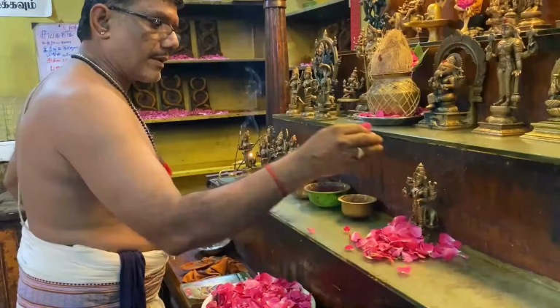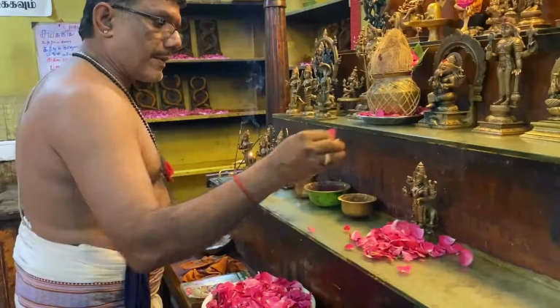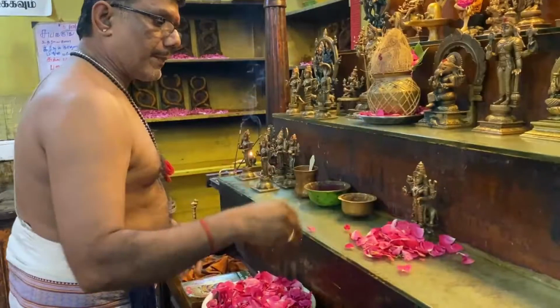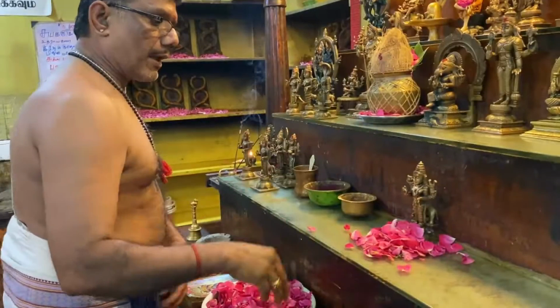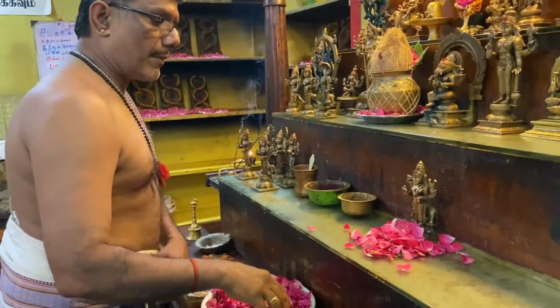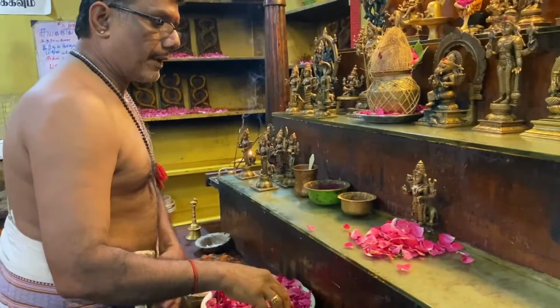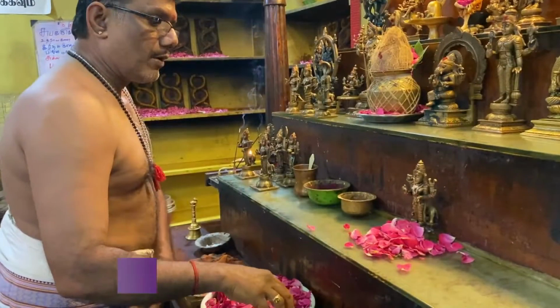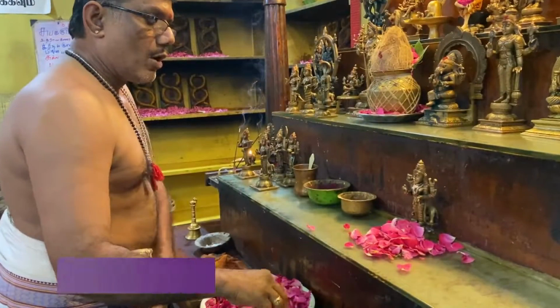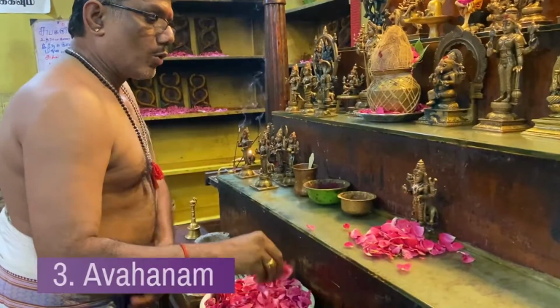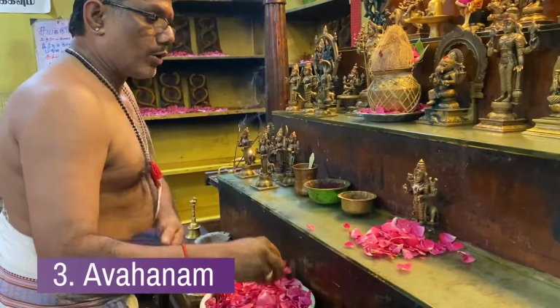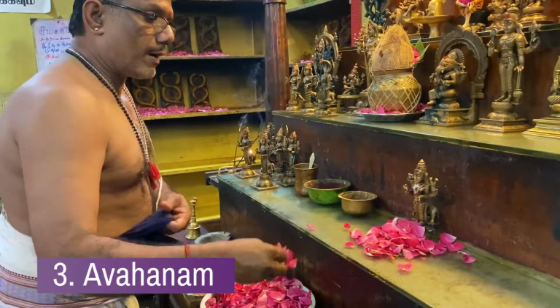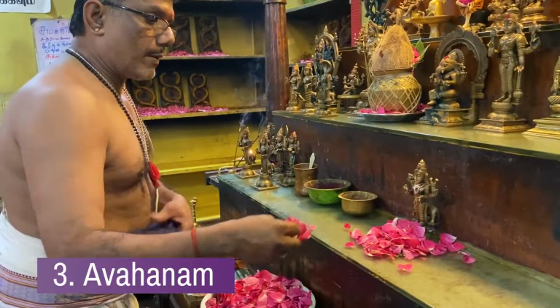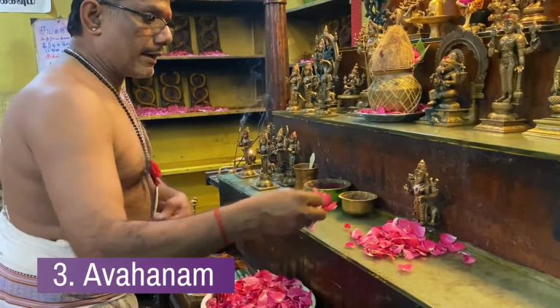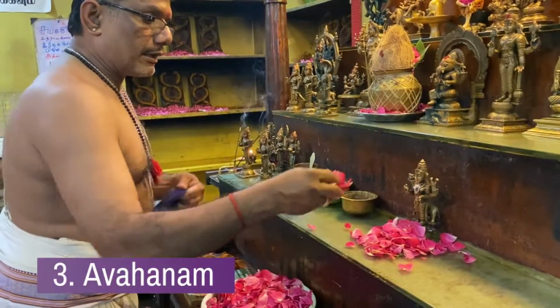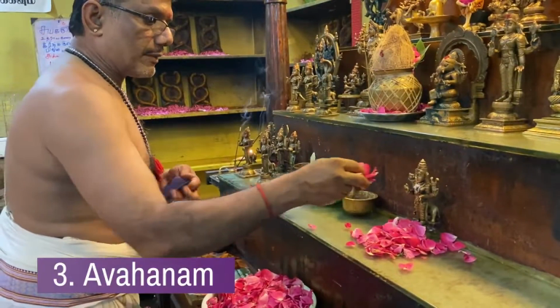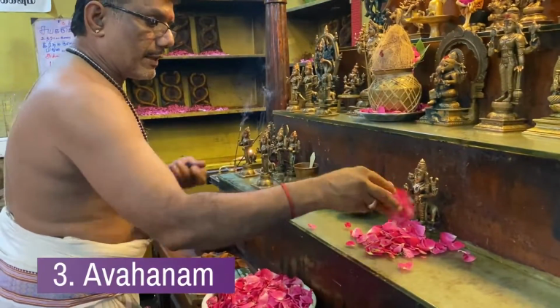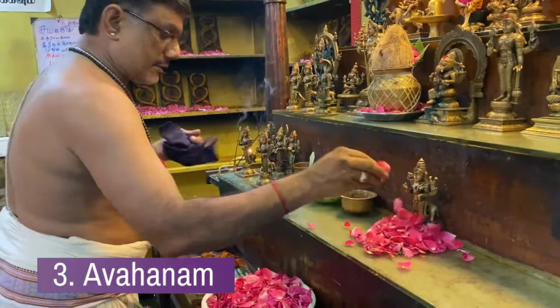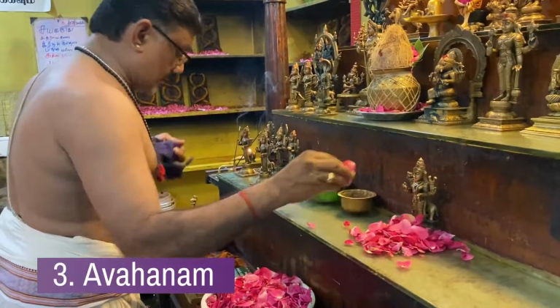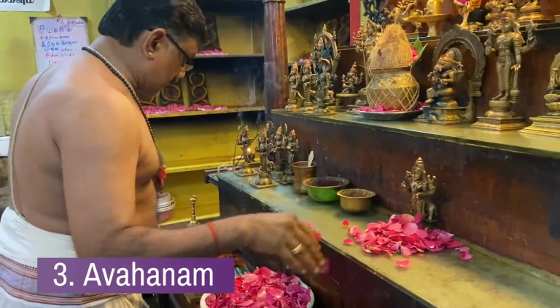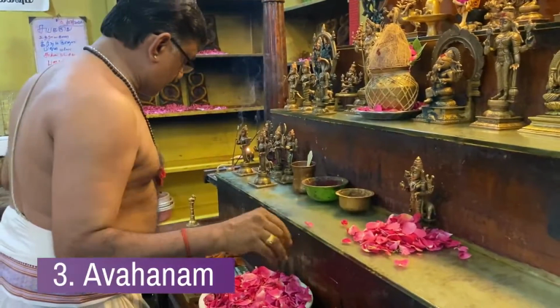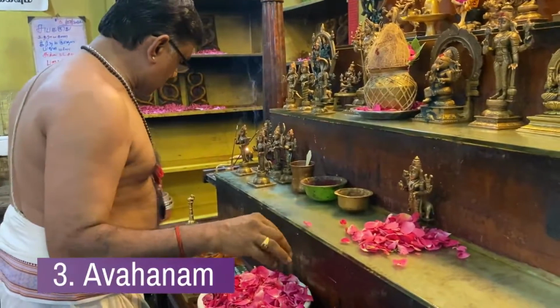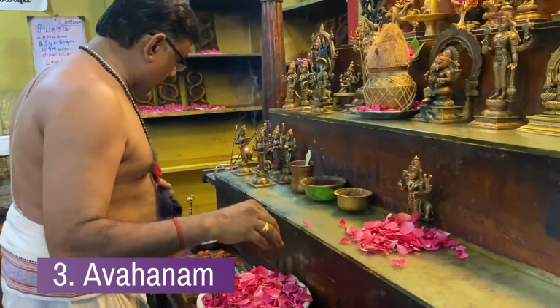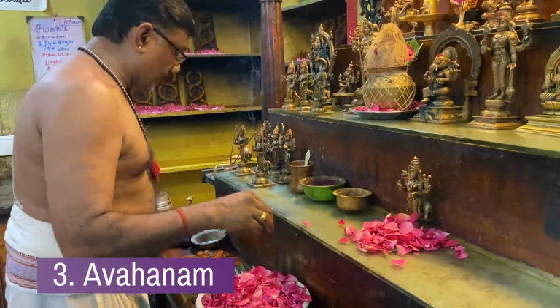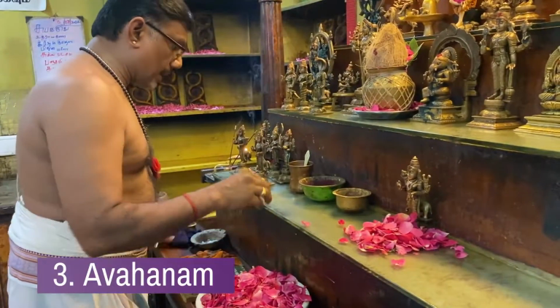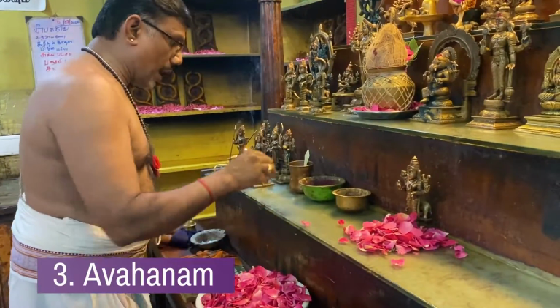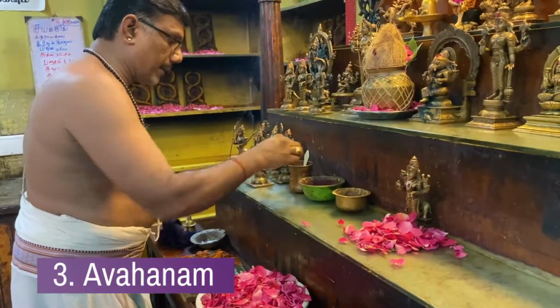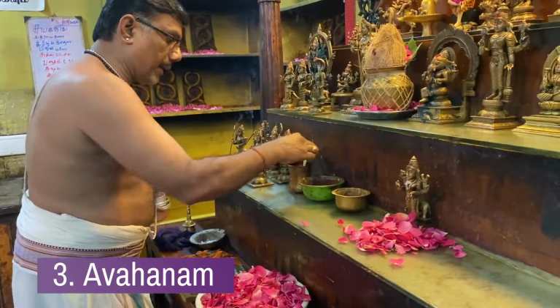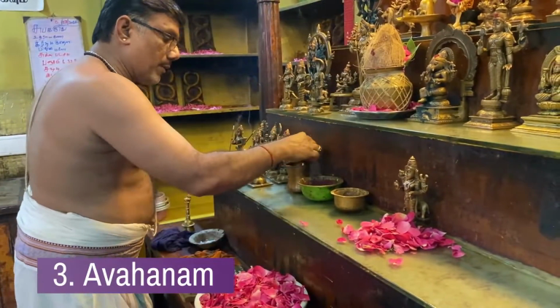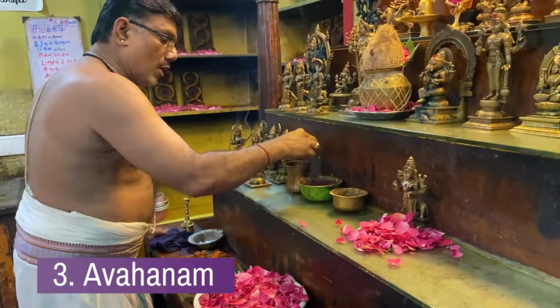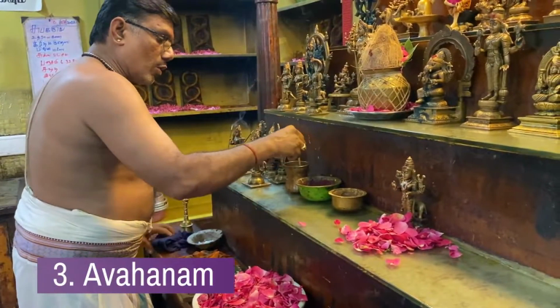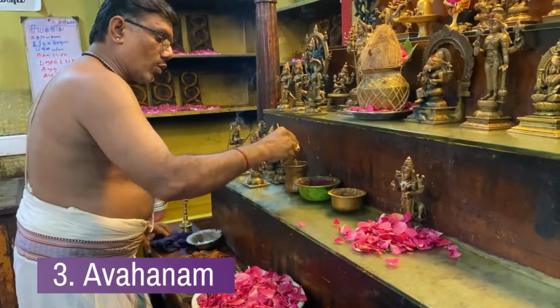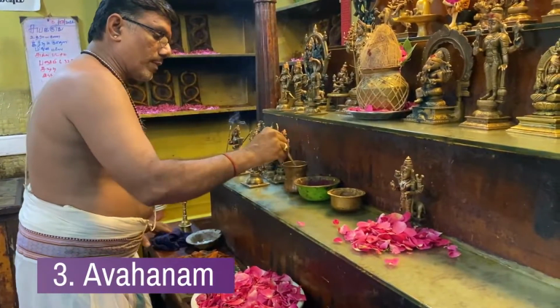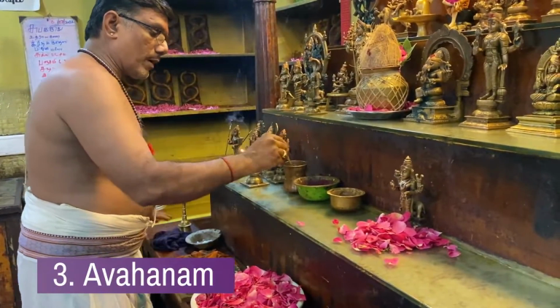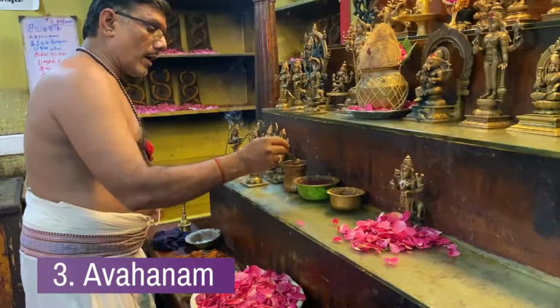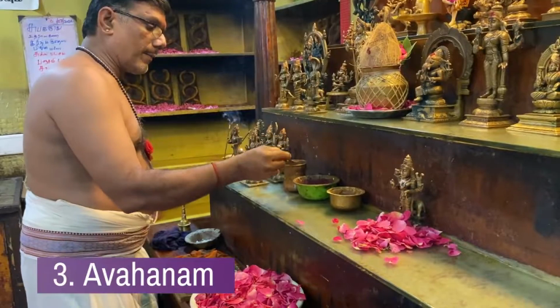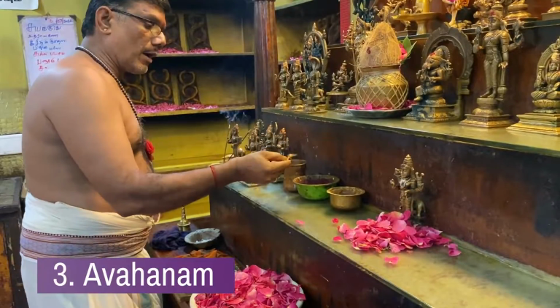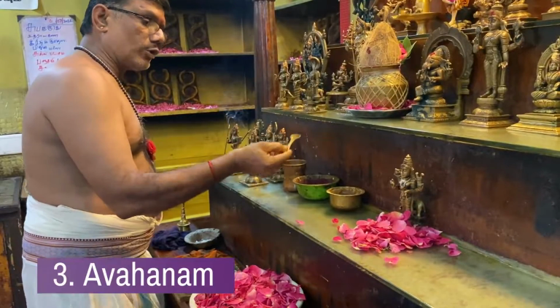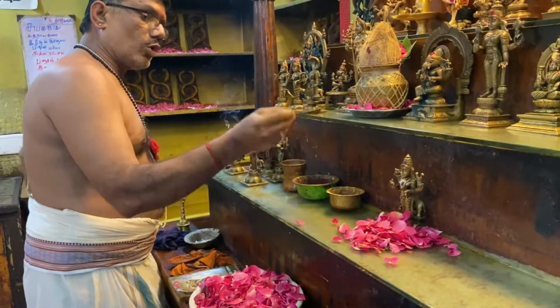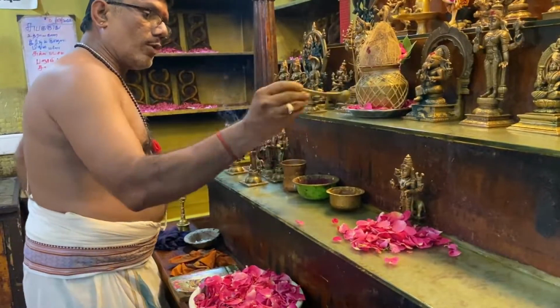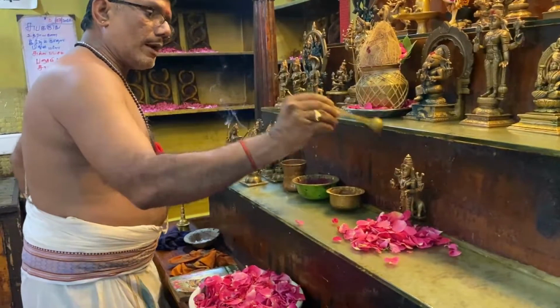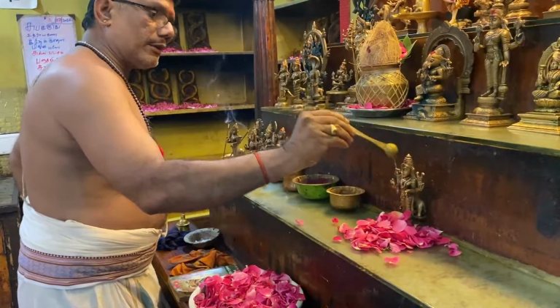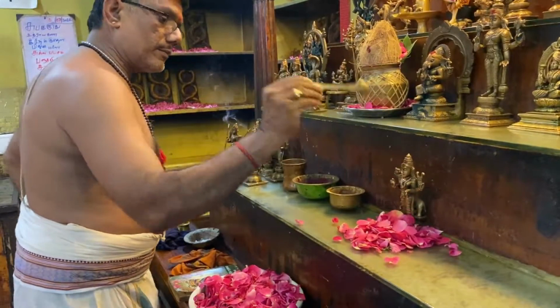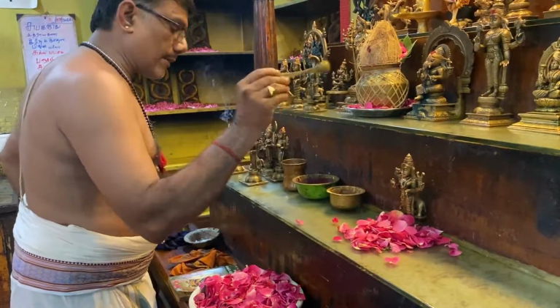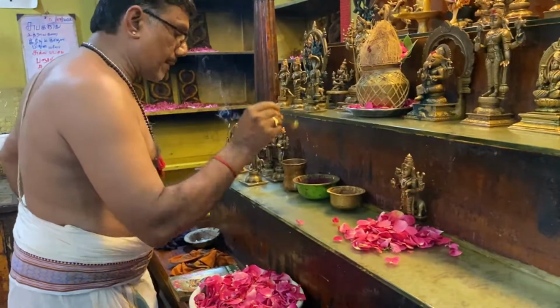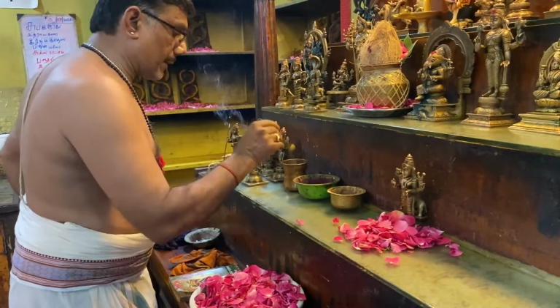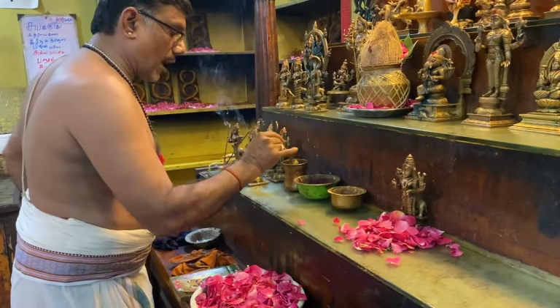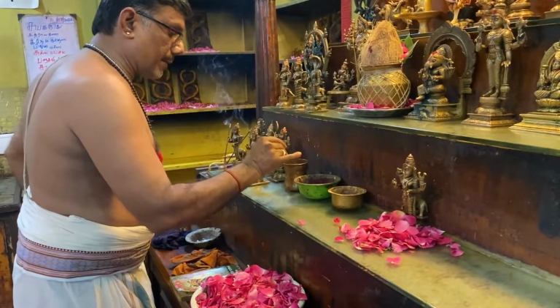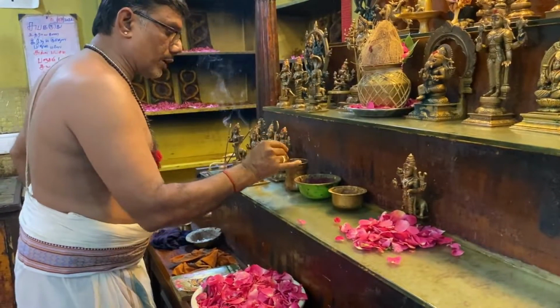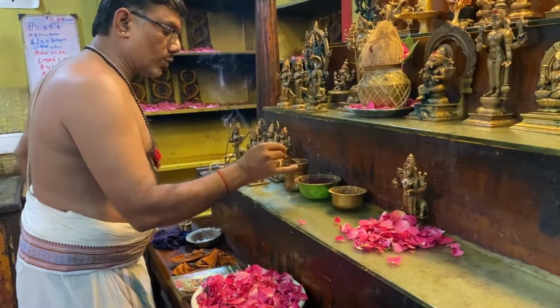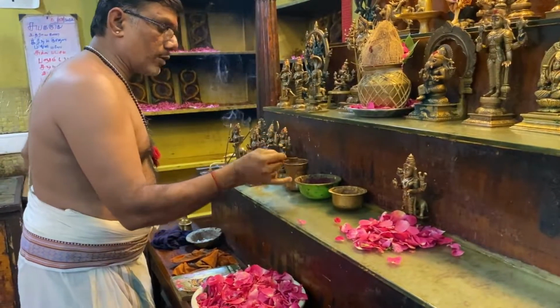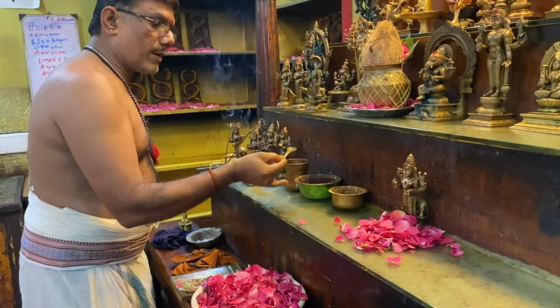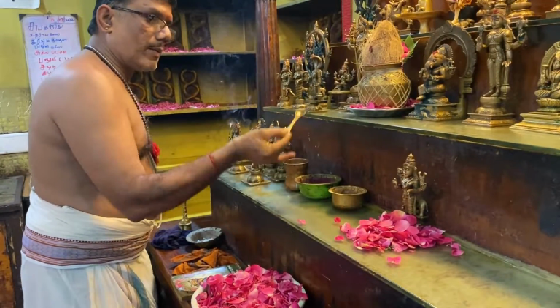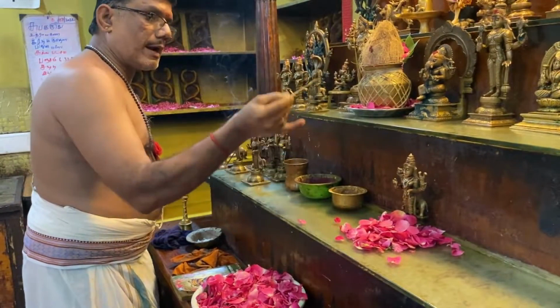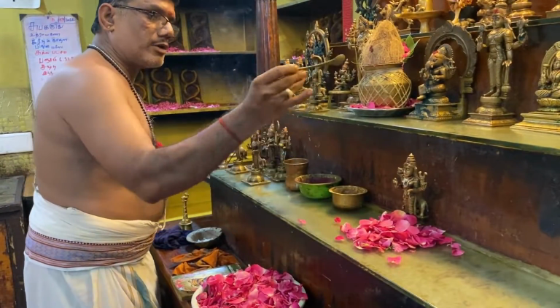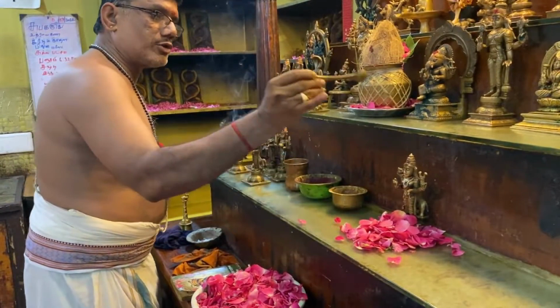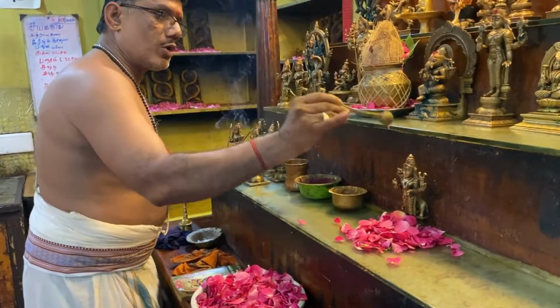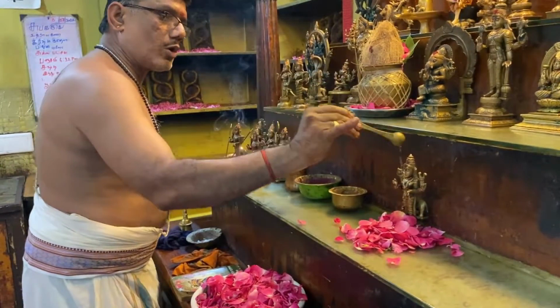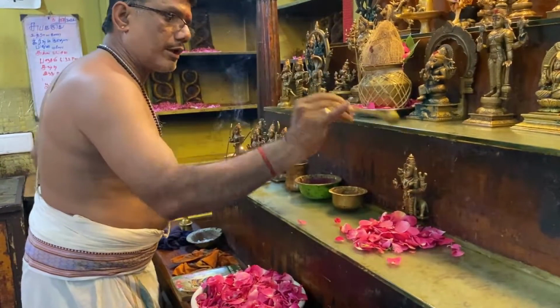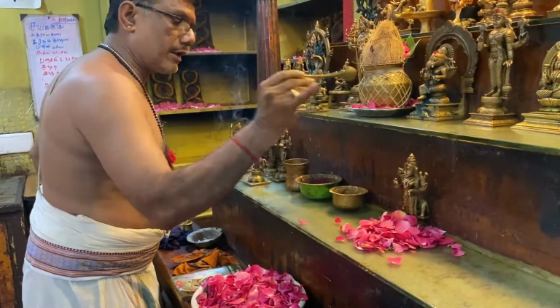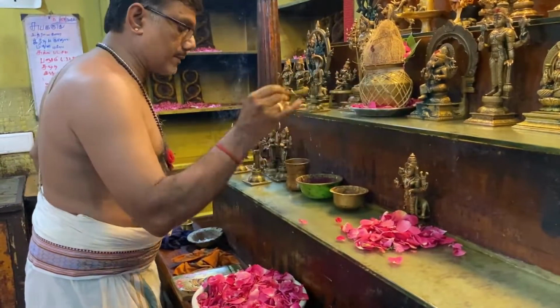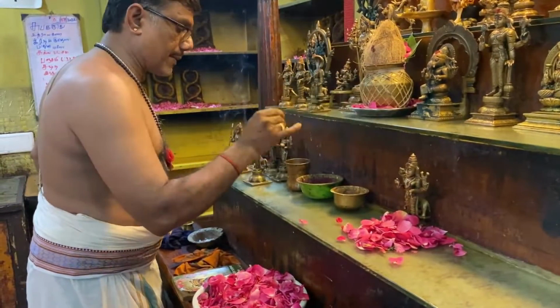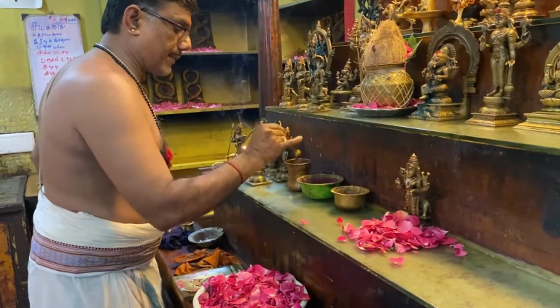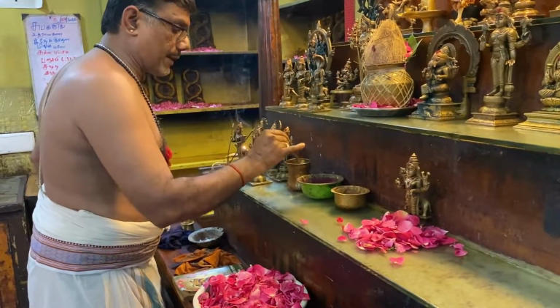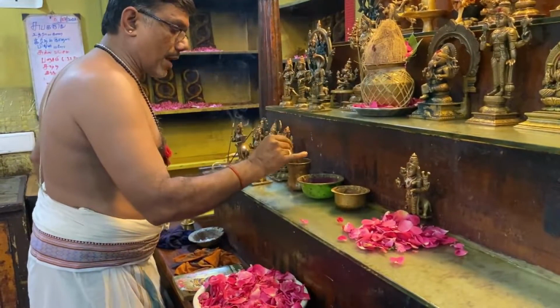Avanam is the next part. After the shankalpa is taken, Avanam is the process of invocation of Devata into Shila.